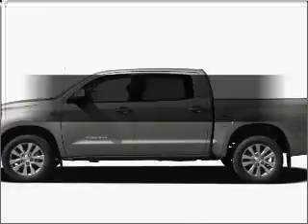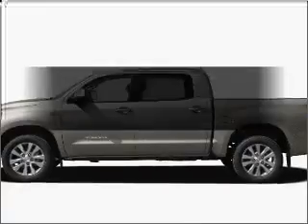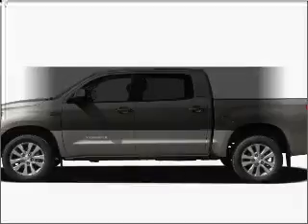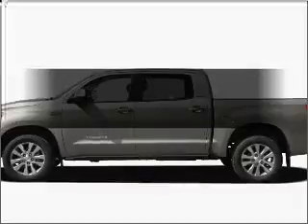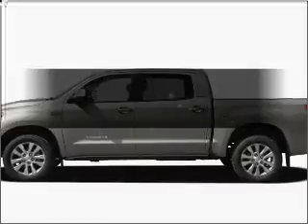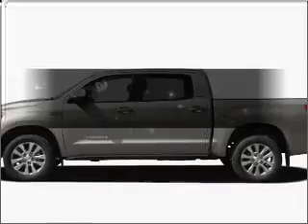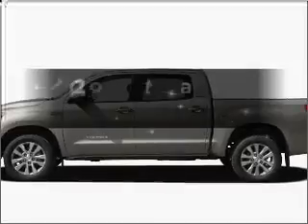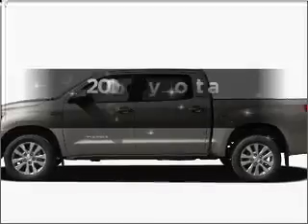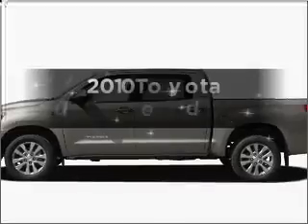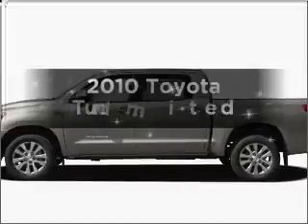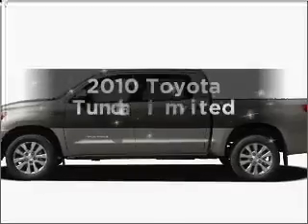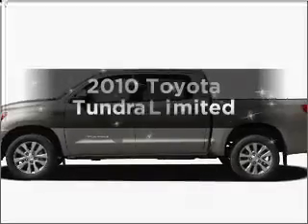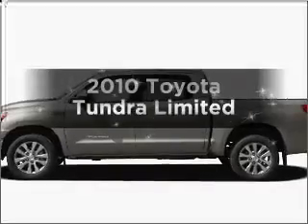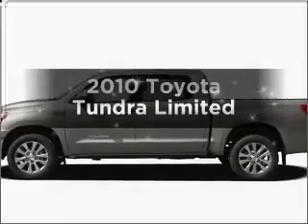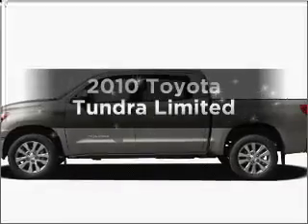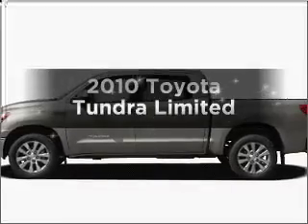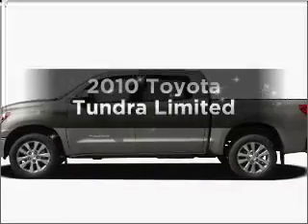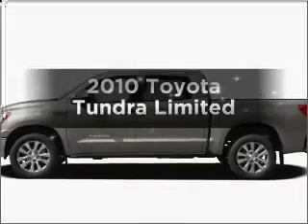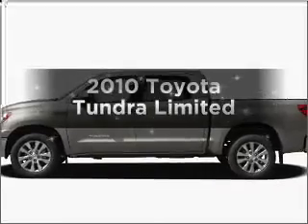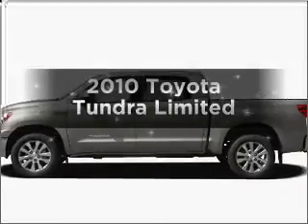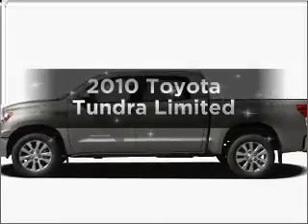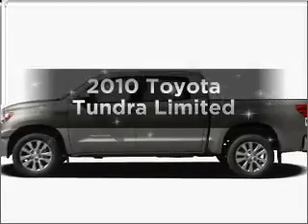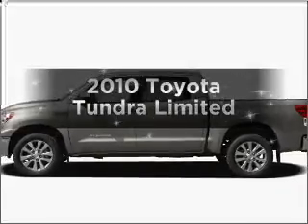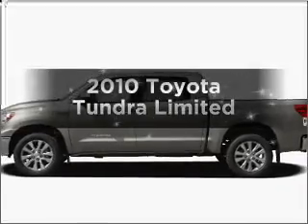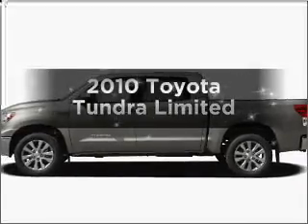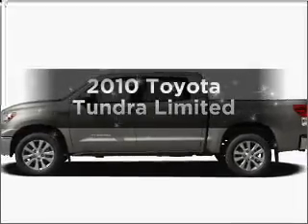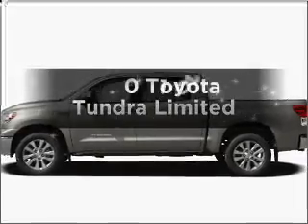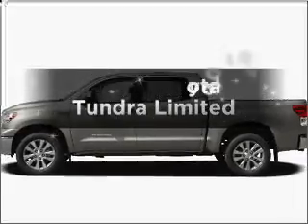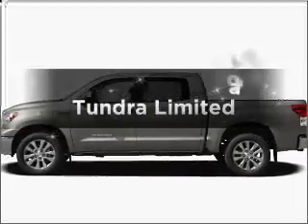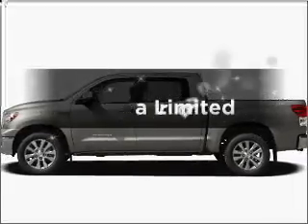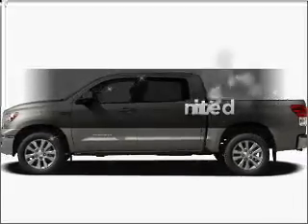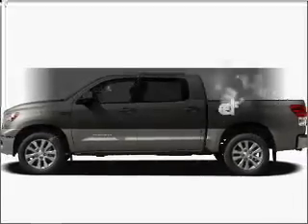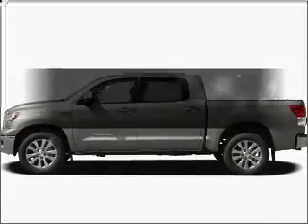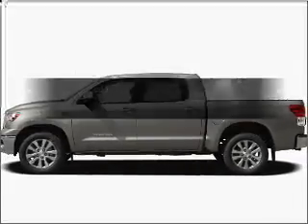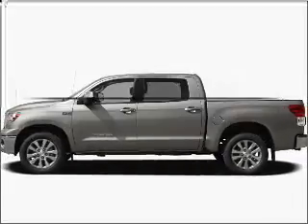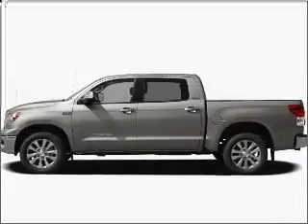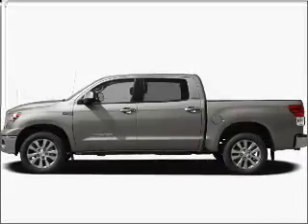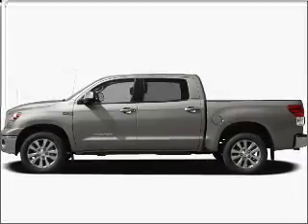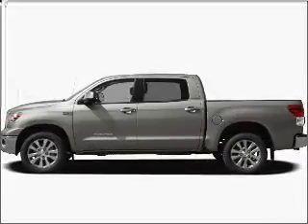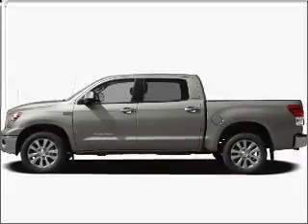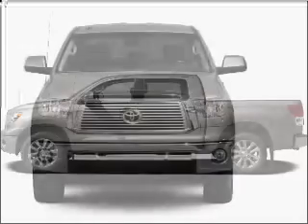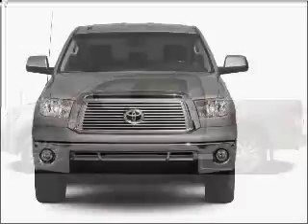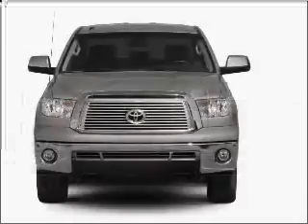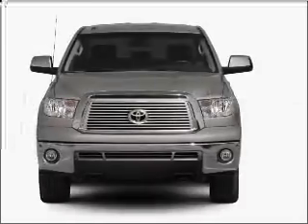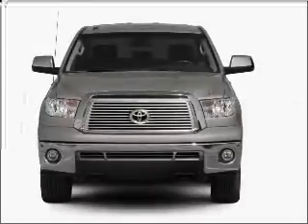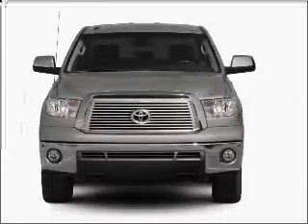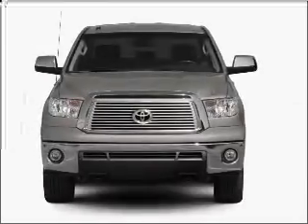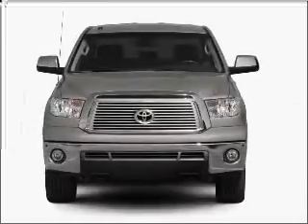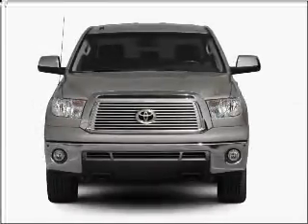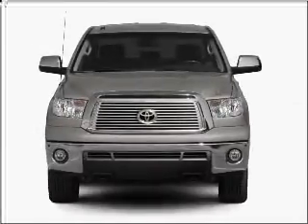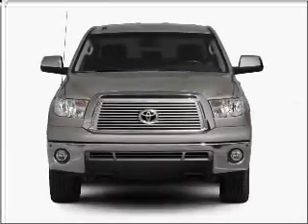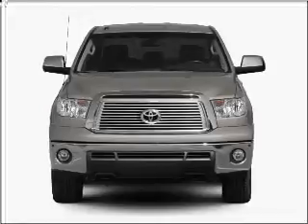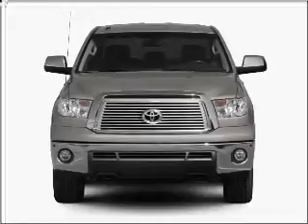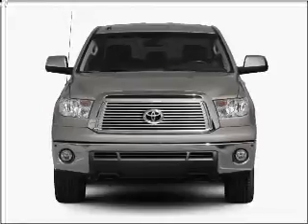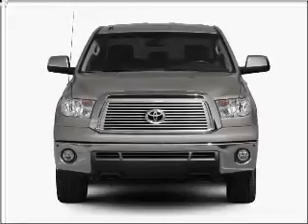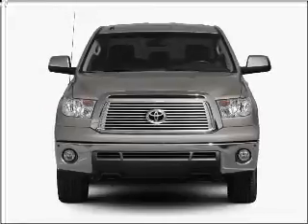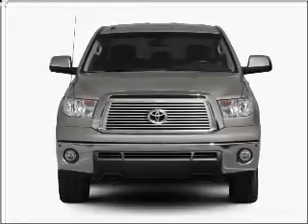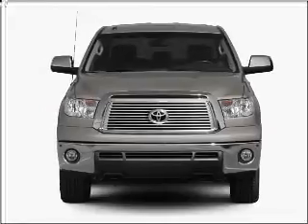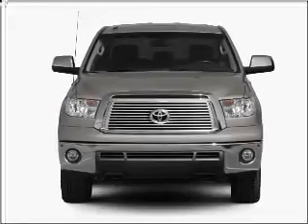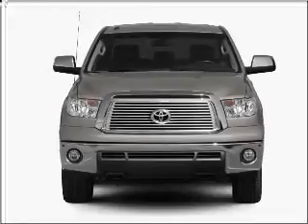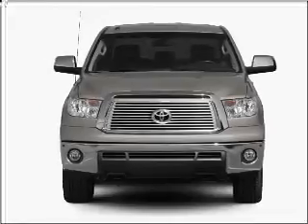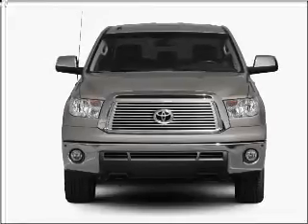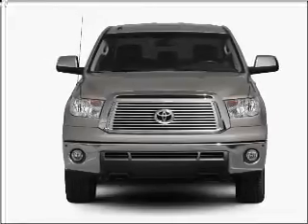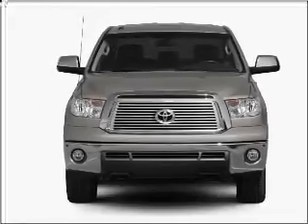Get noticed in this 2010 Toyota Tundra. If you're looking for an automobile with great attributes, look no further.